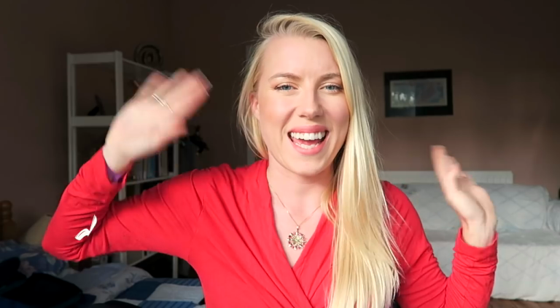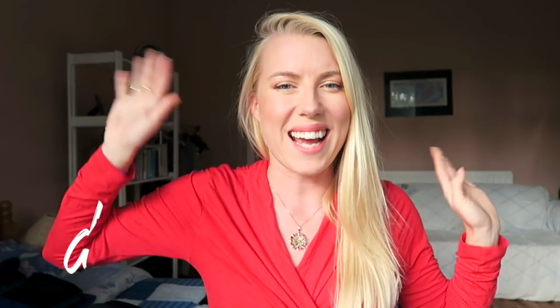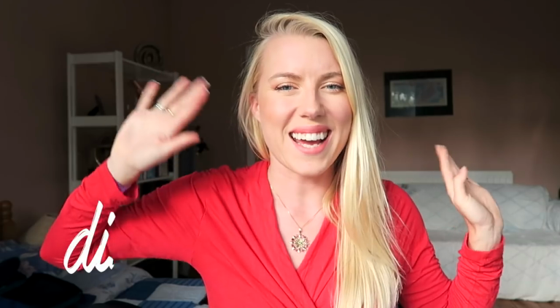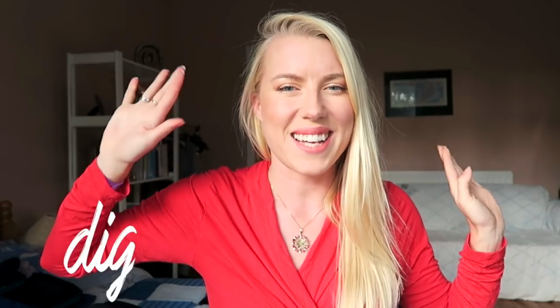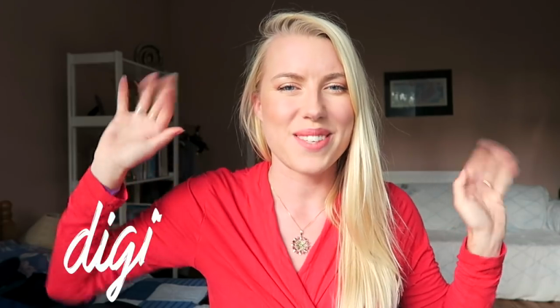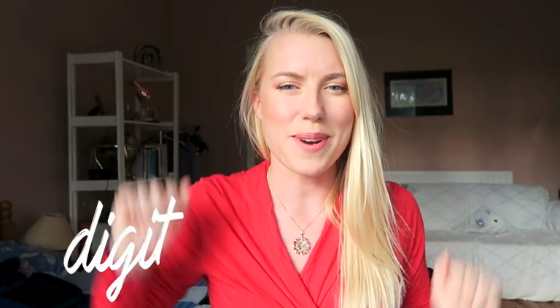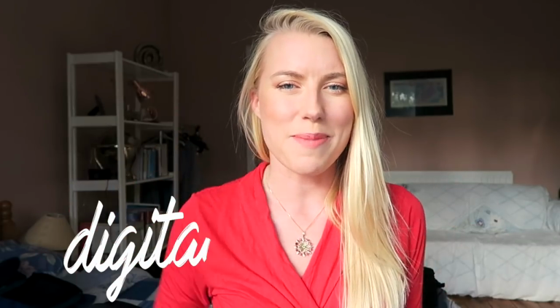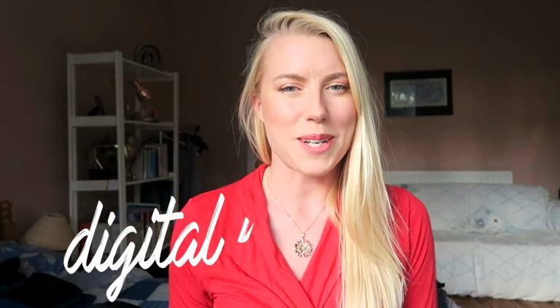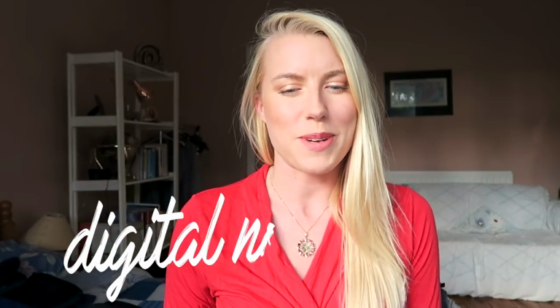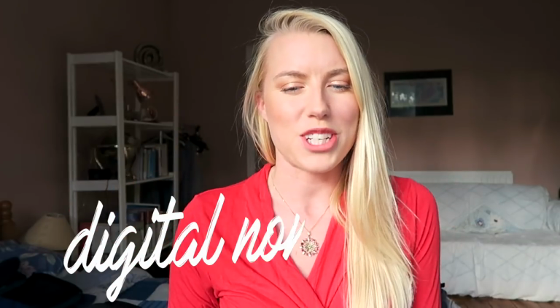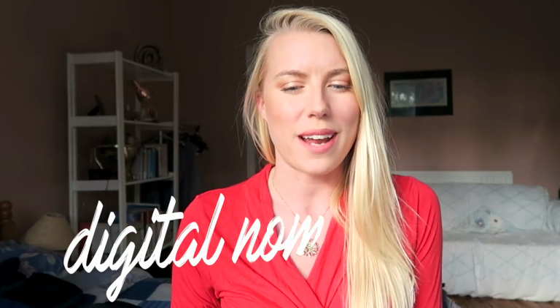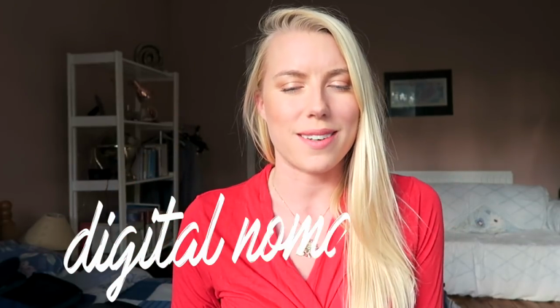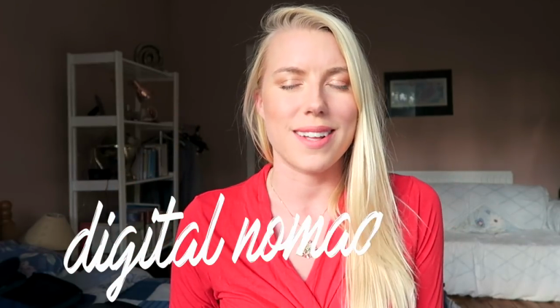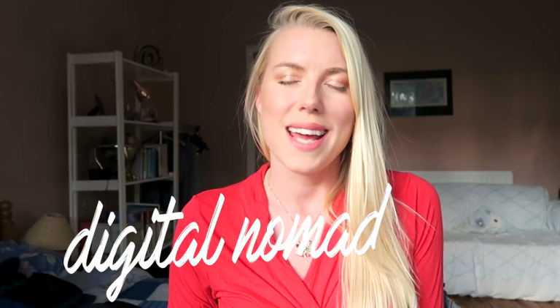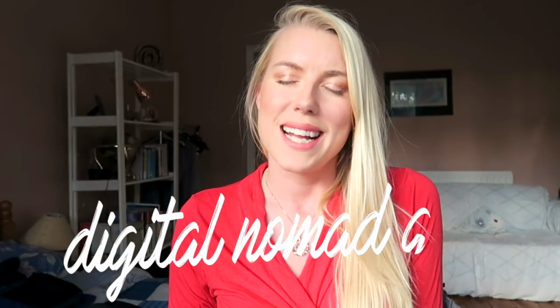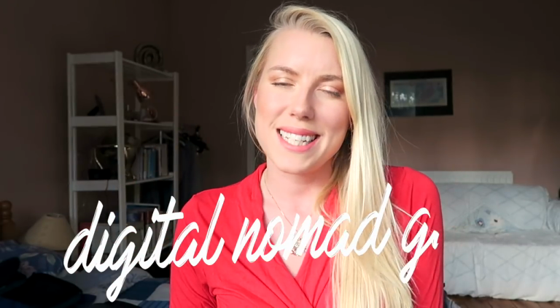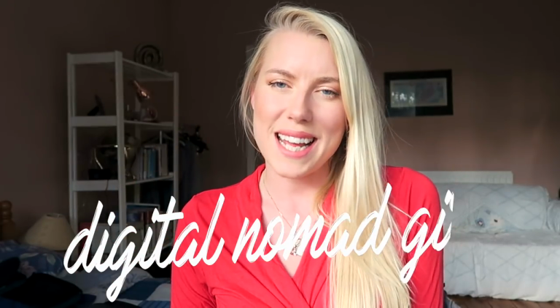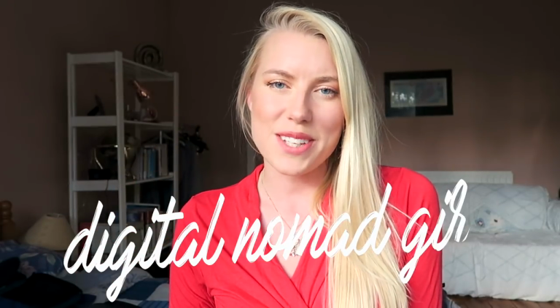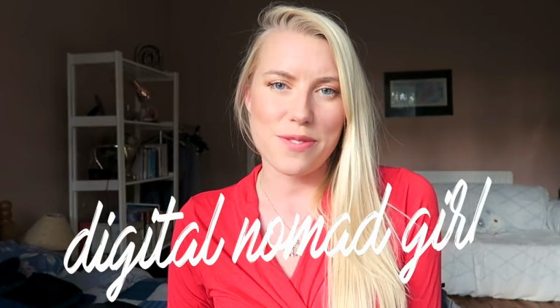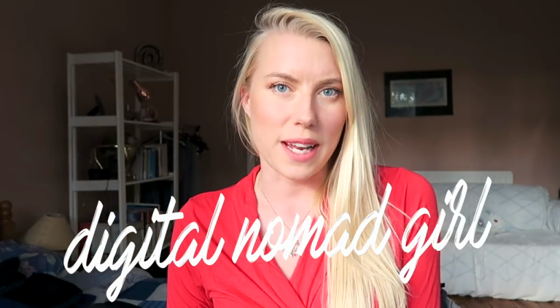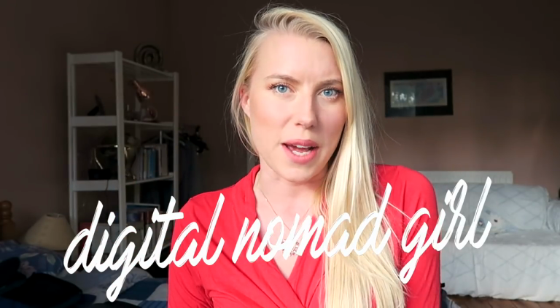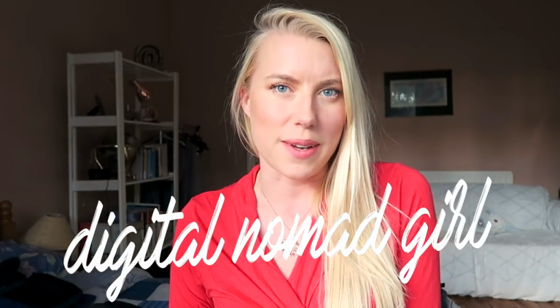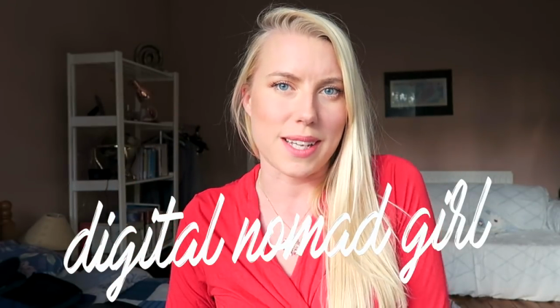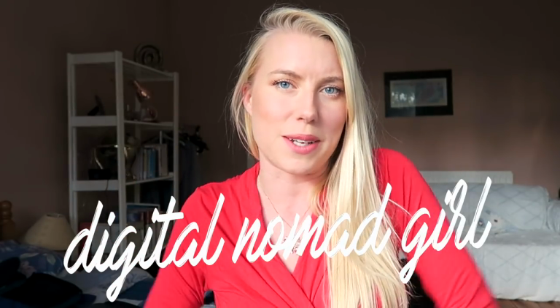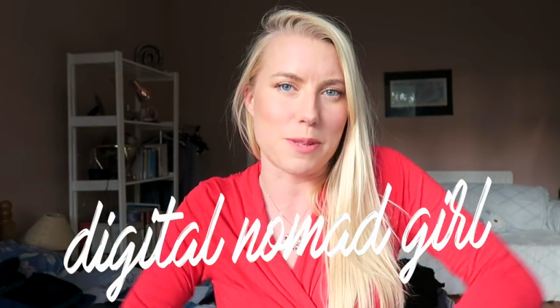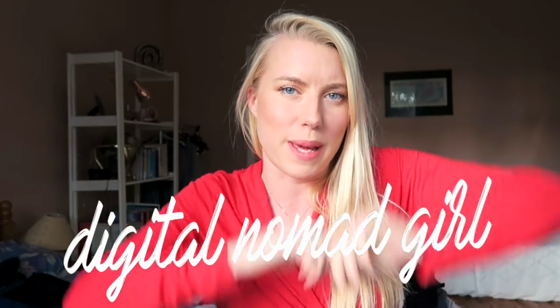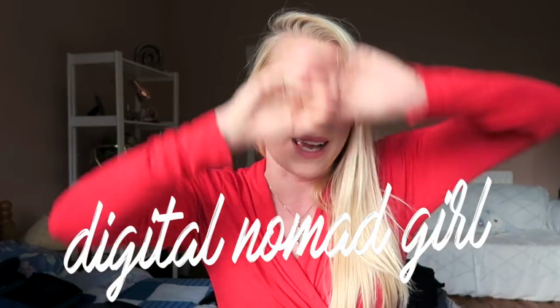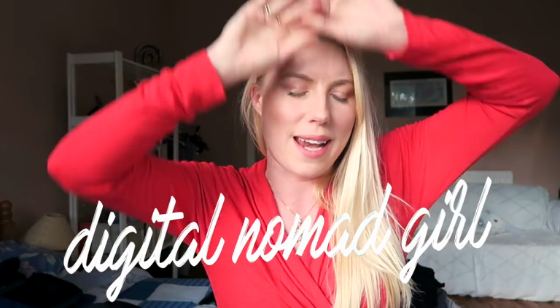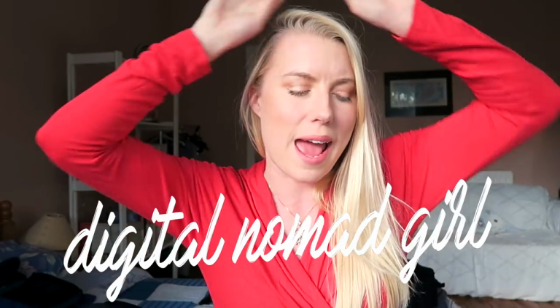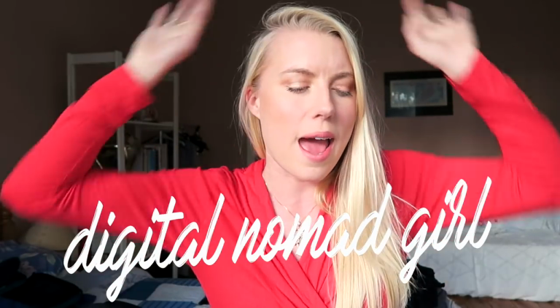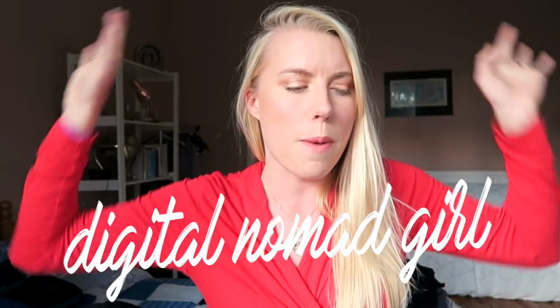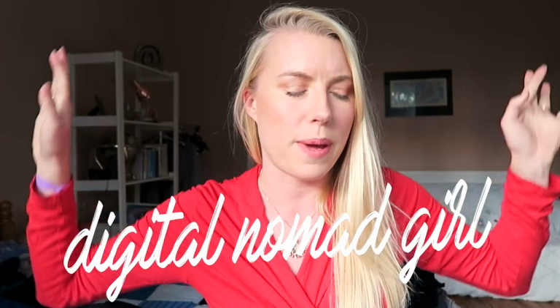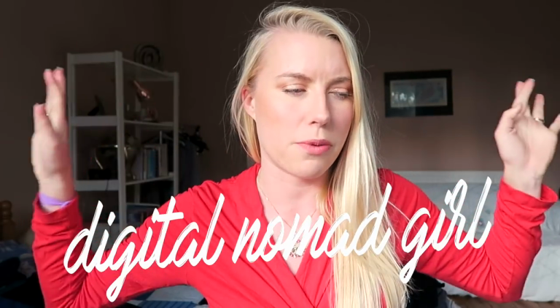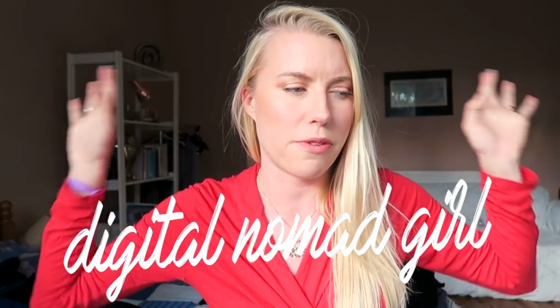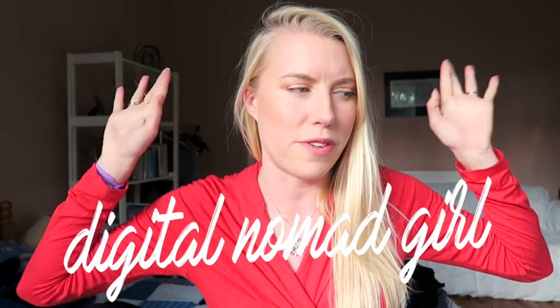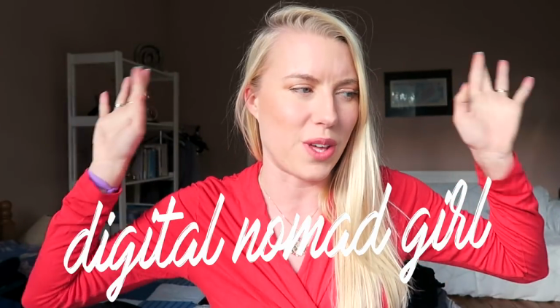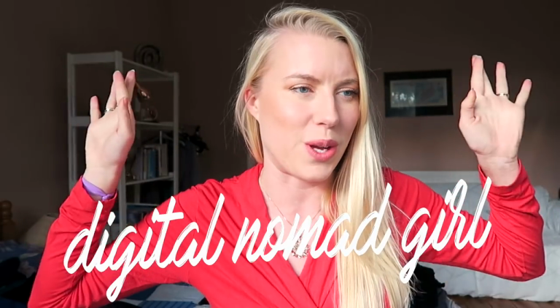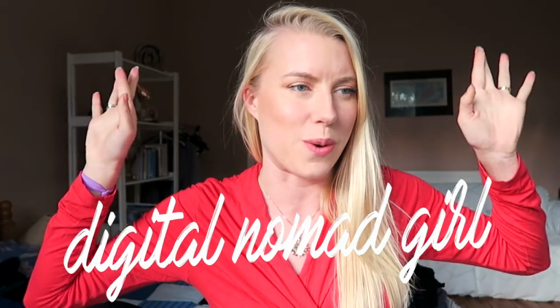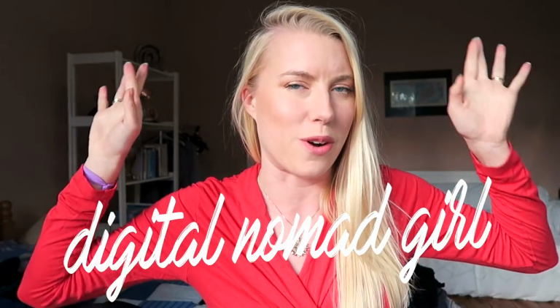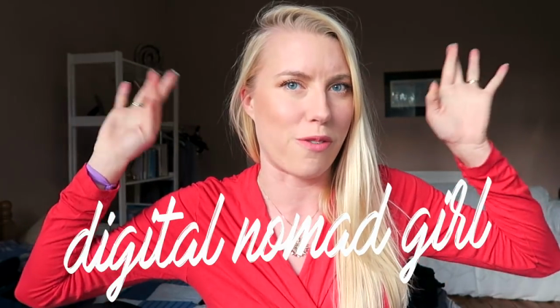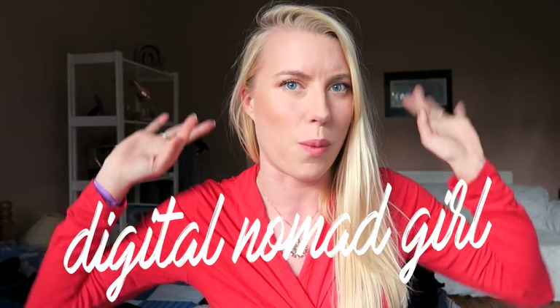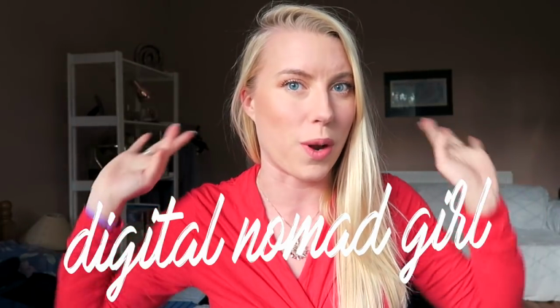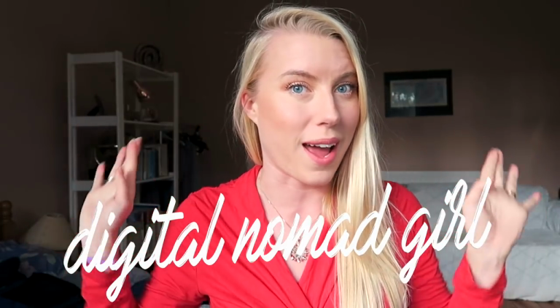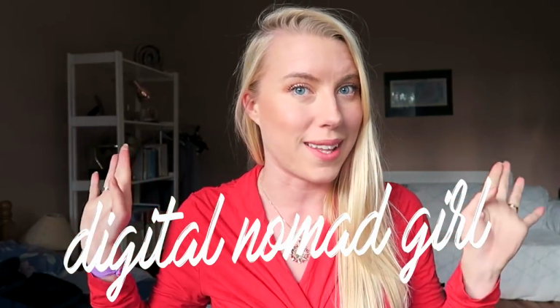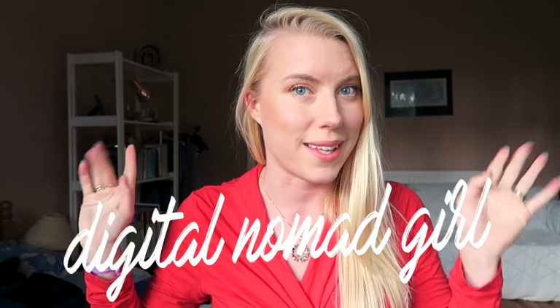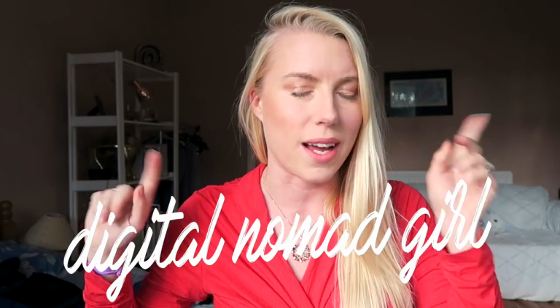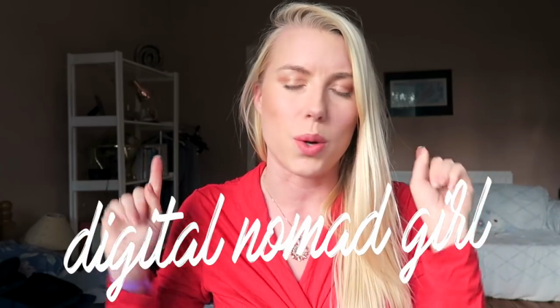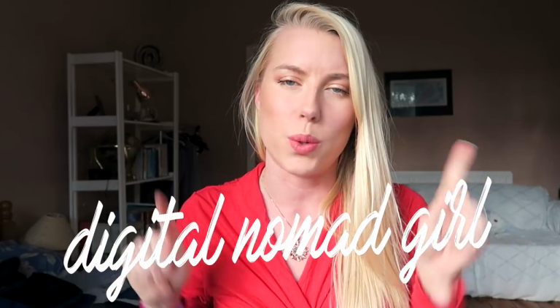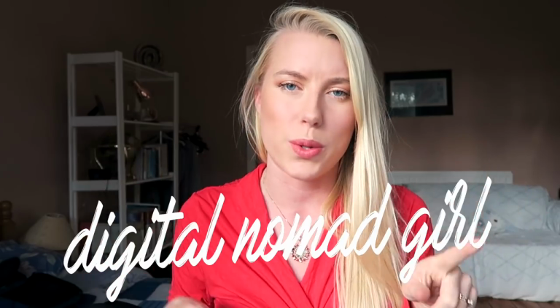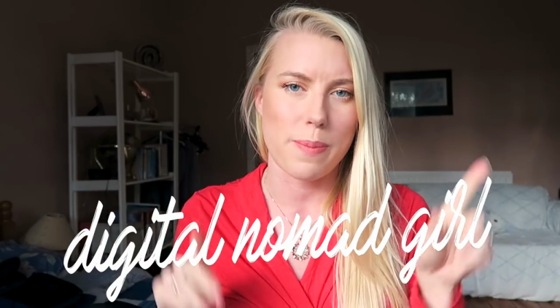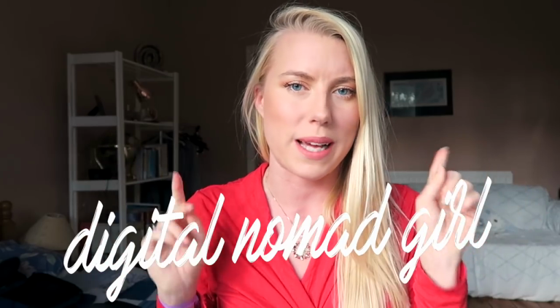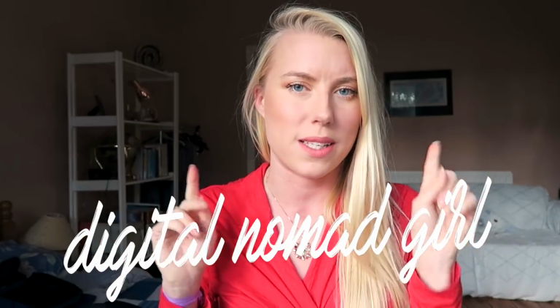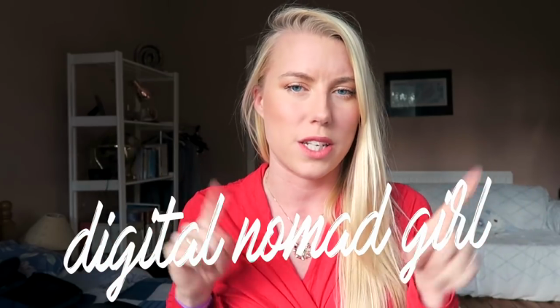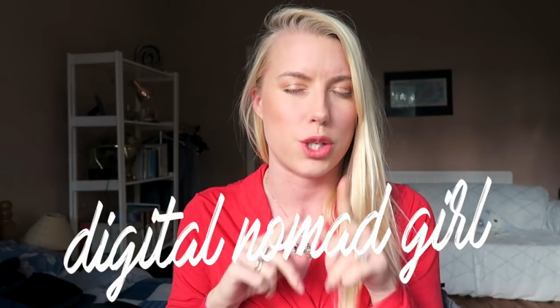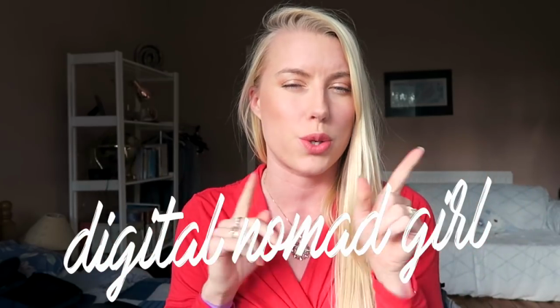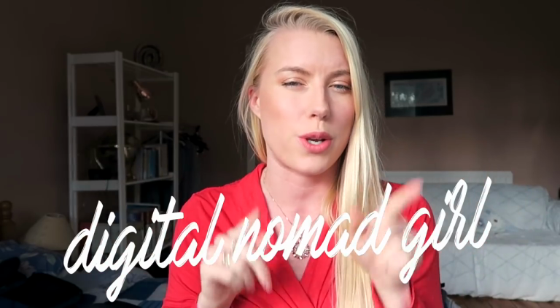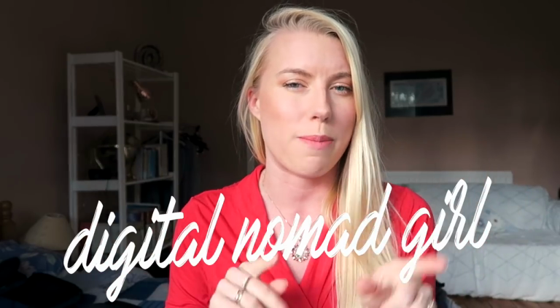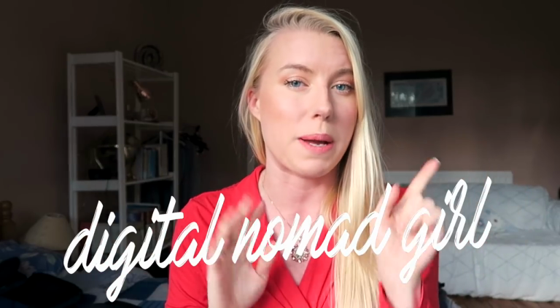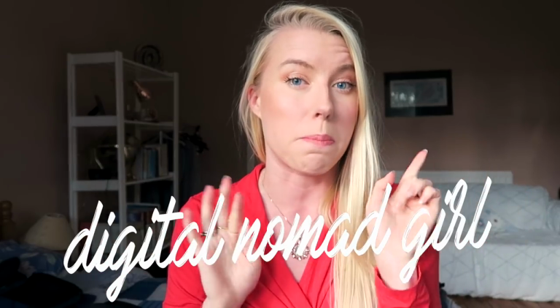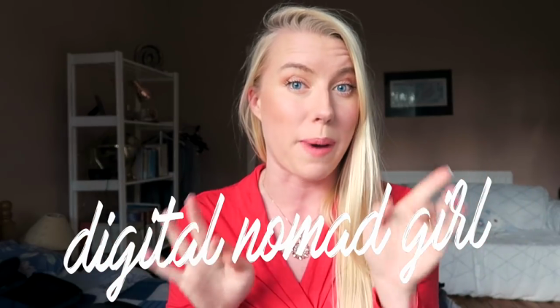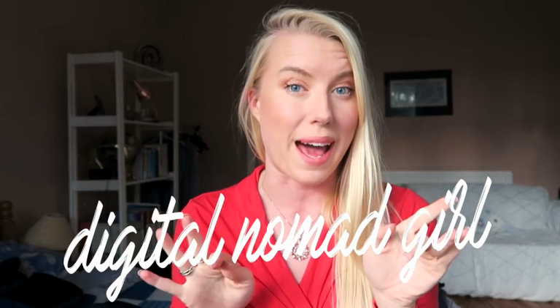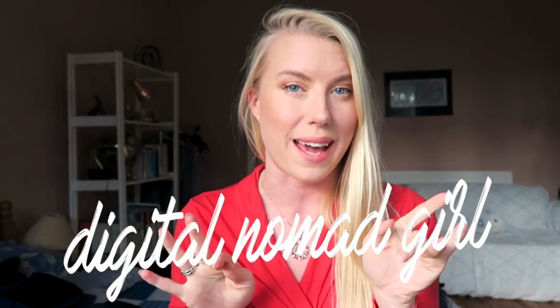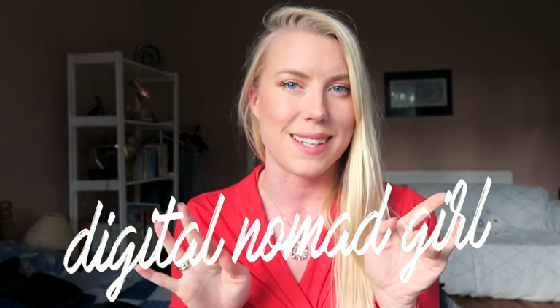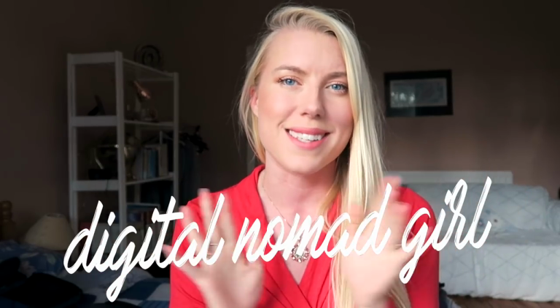Hey guys, welcome back to my channel. Today's video is going to be an epic review of what I think are all the best digital nomad bags.